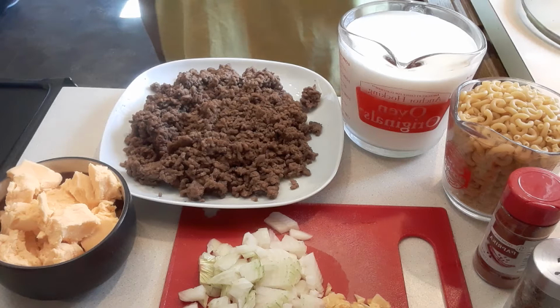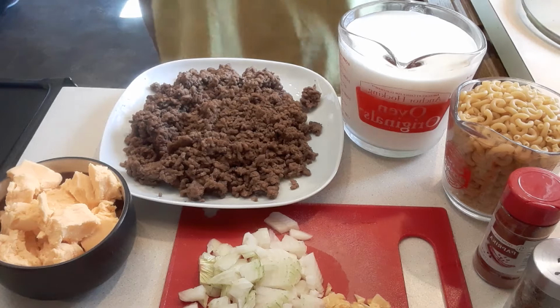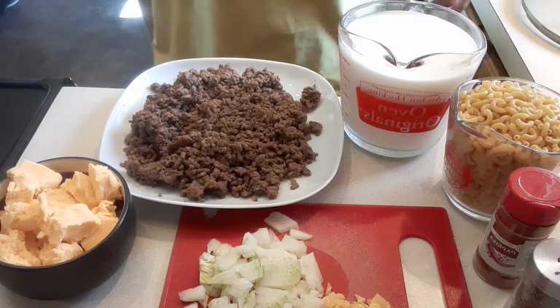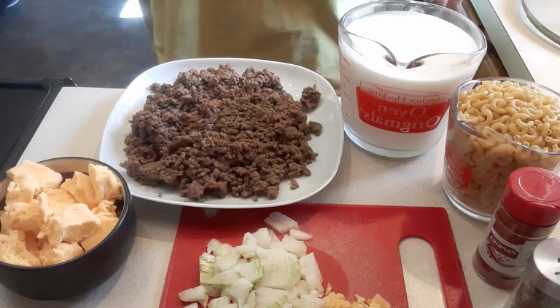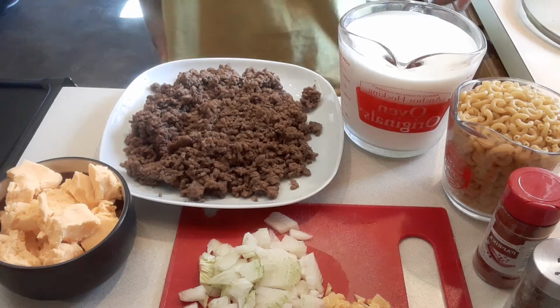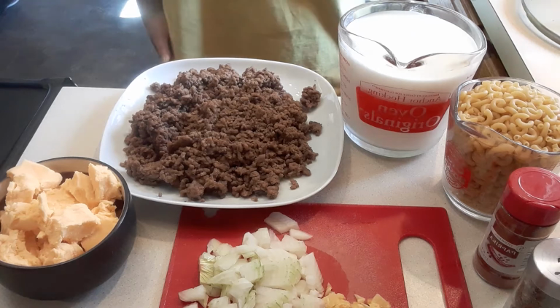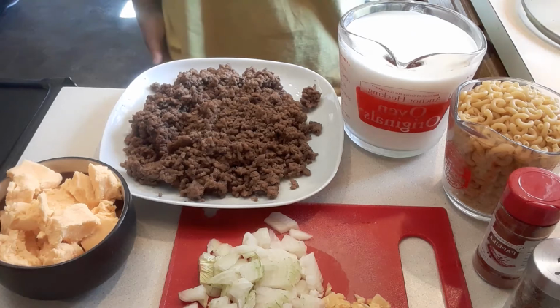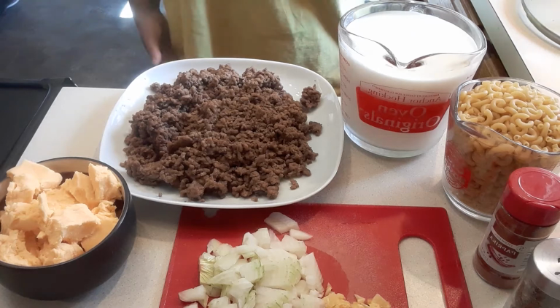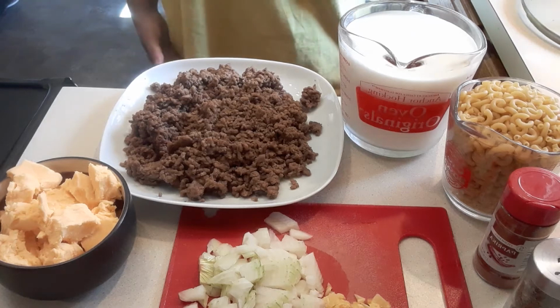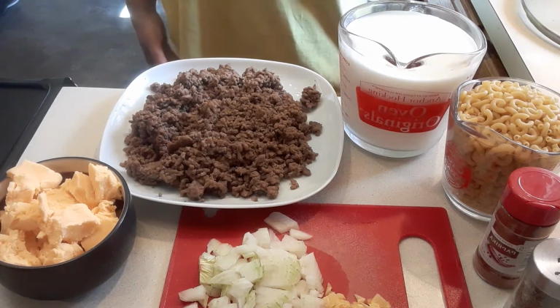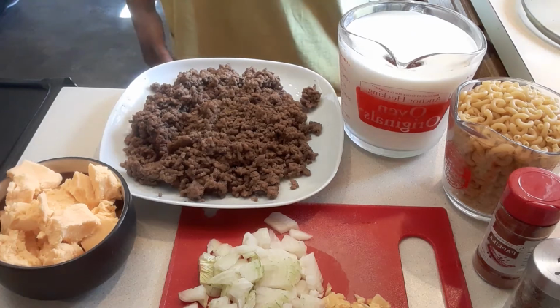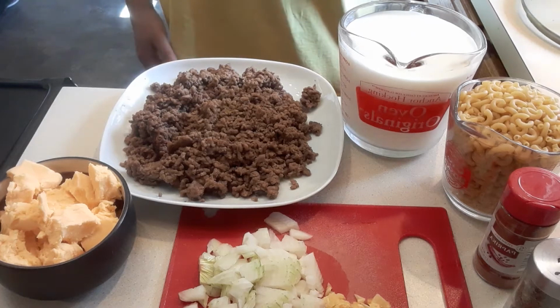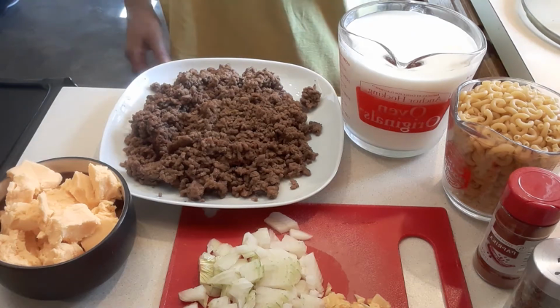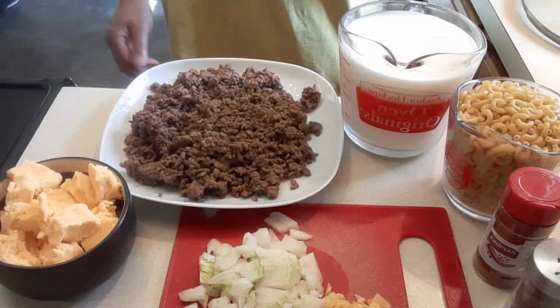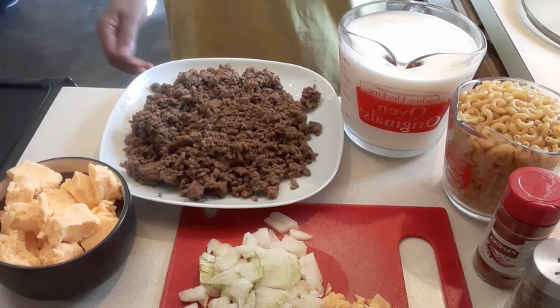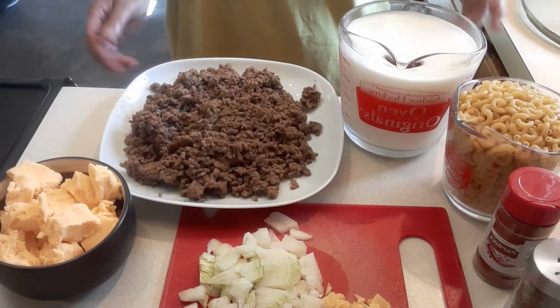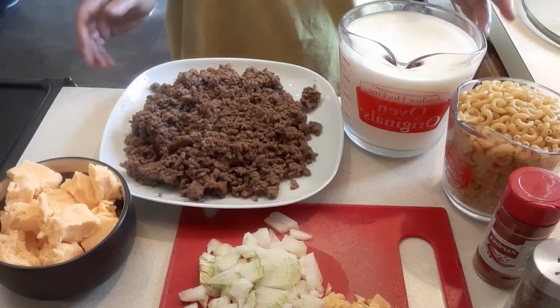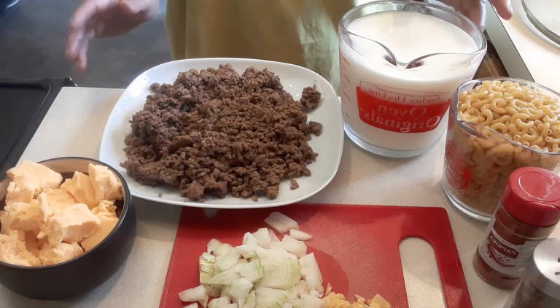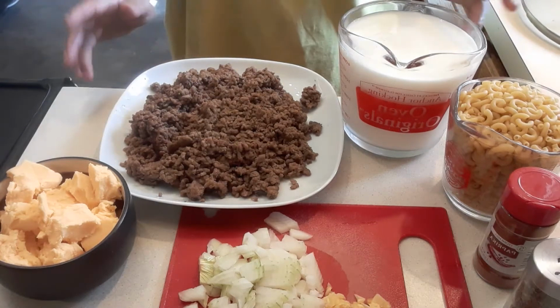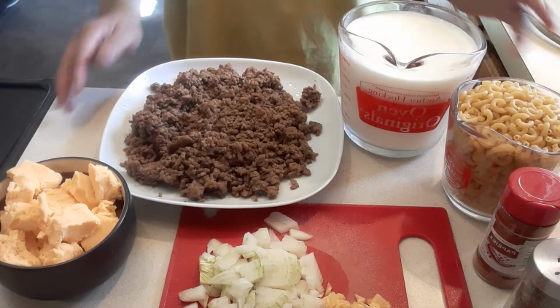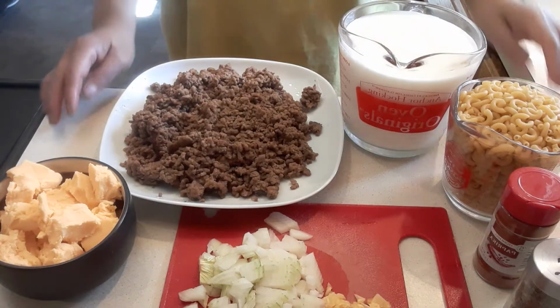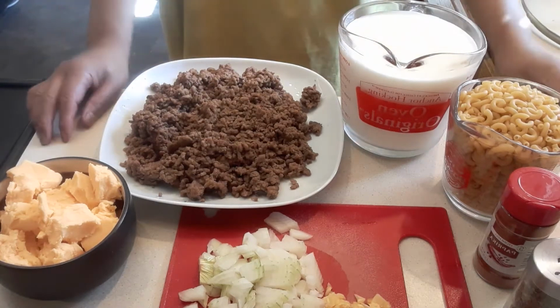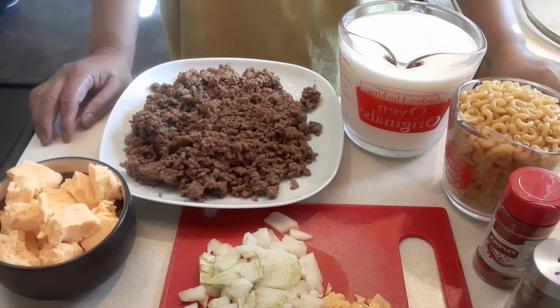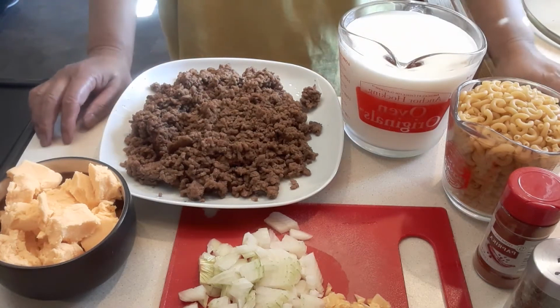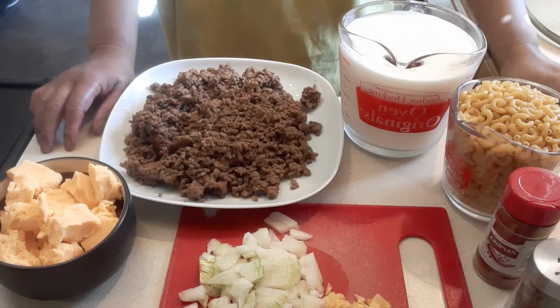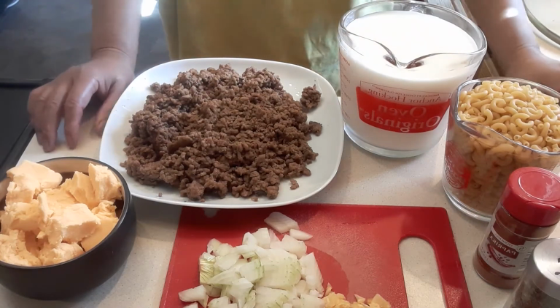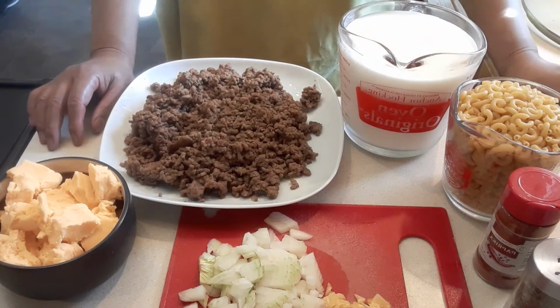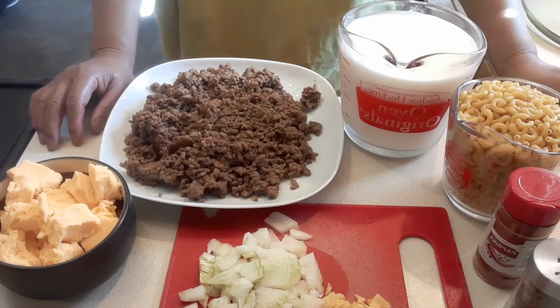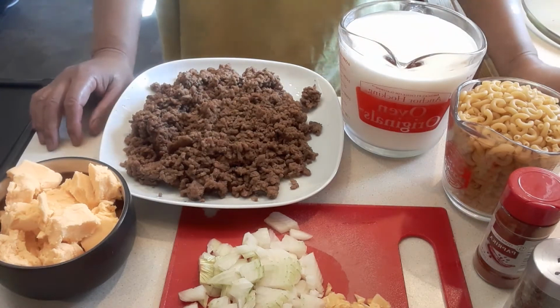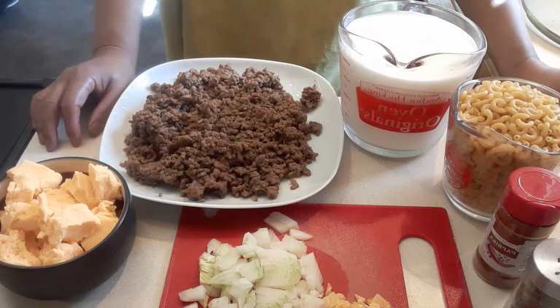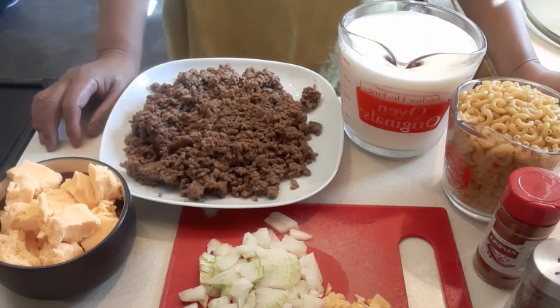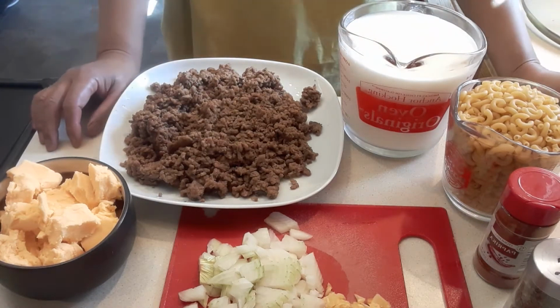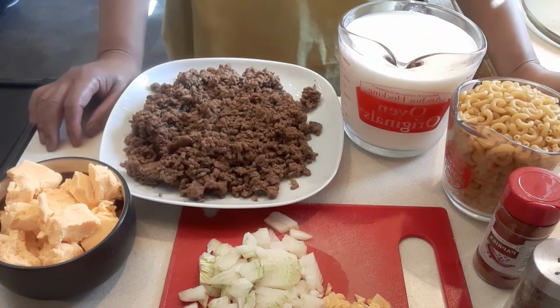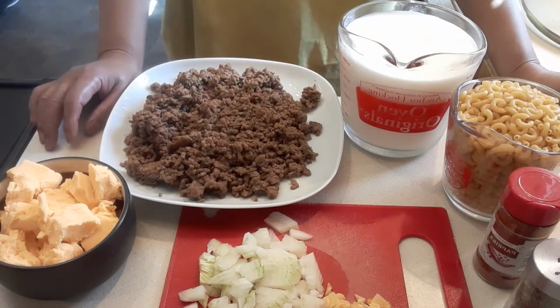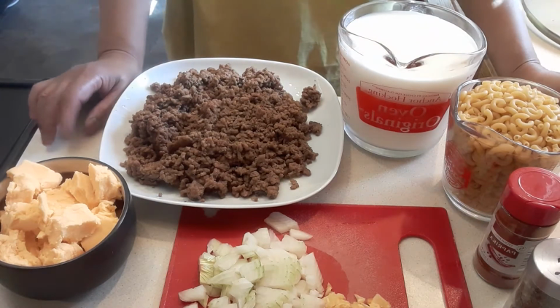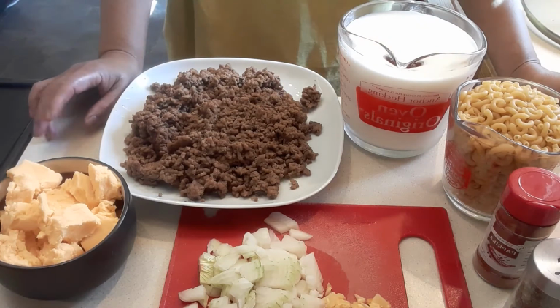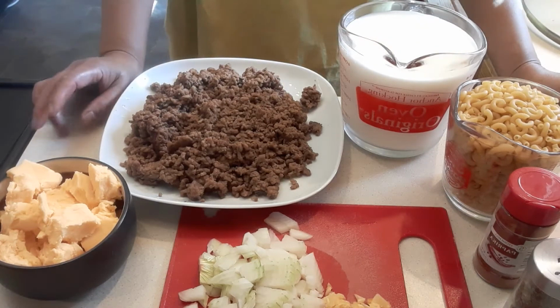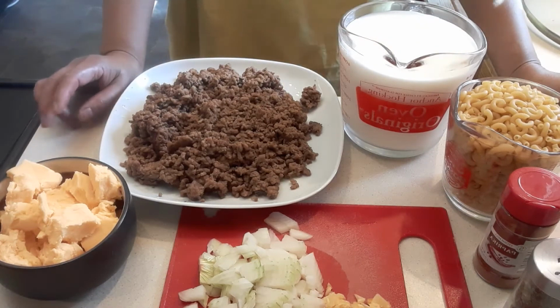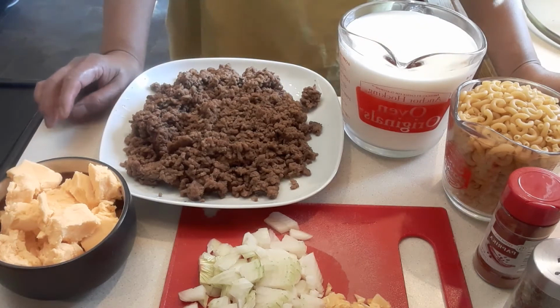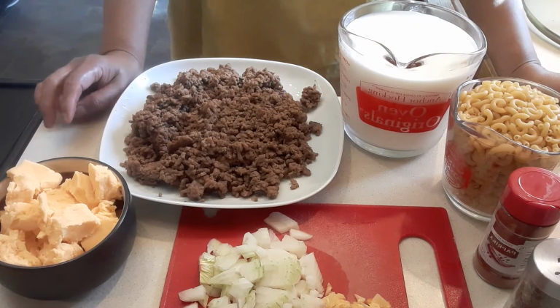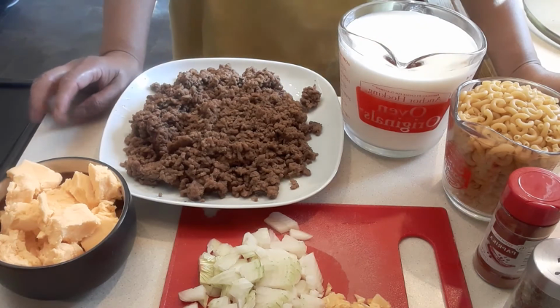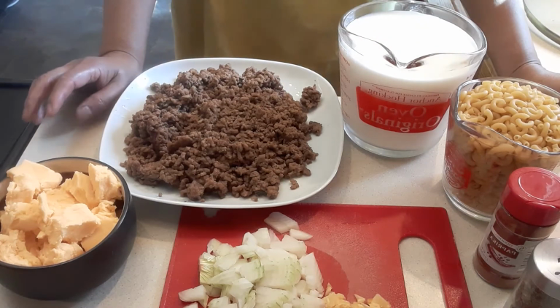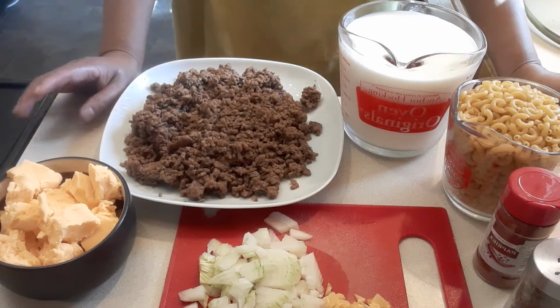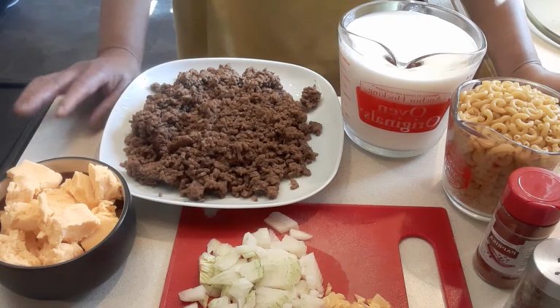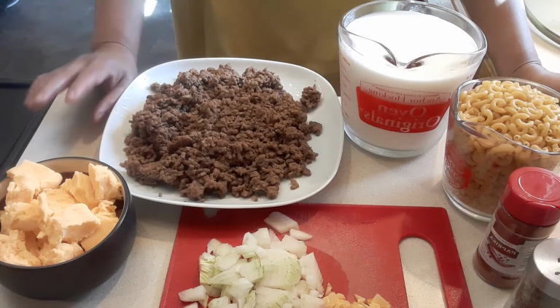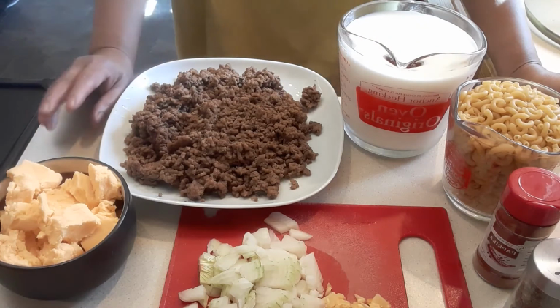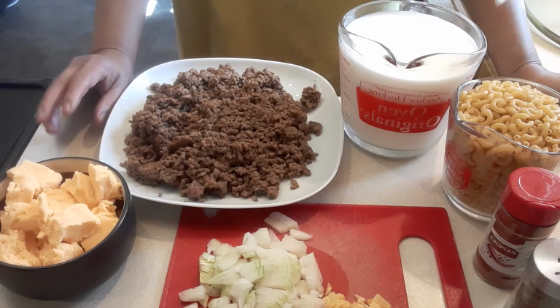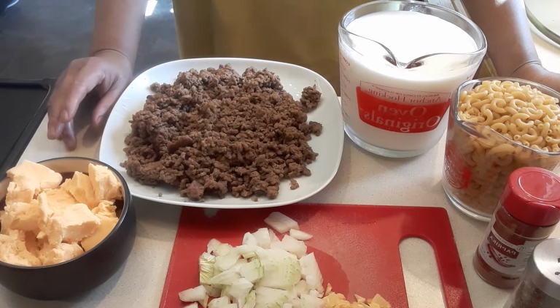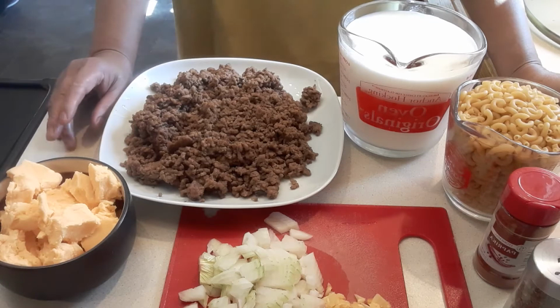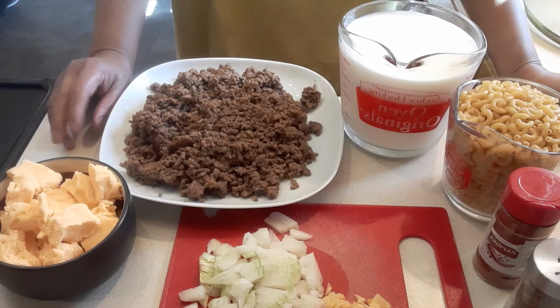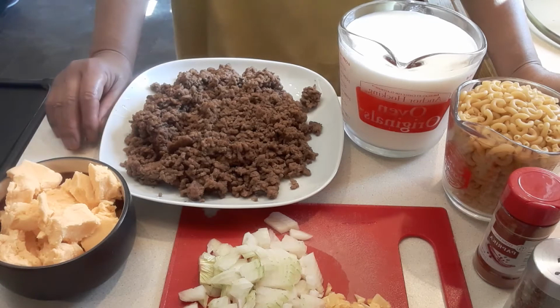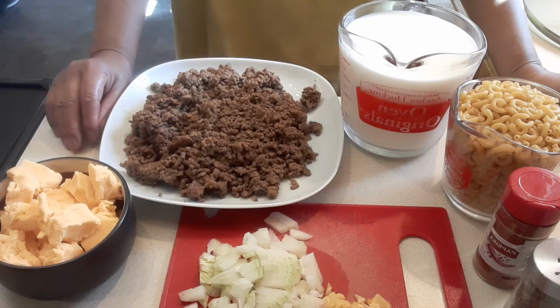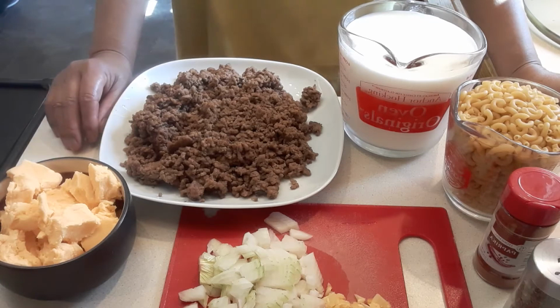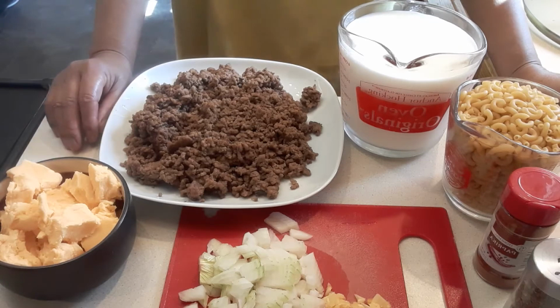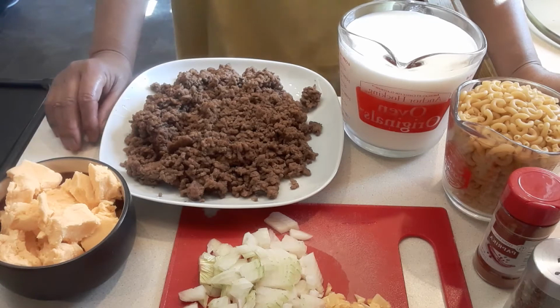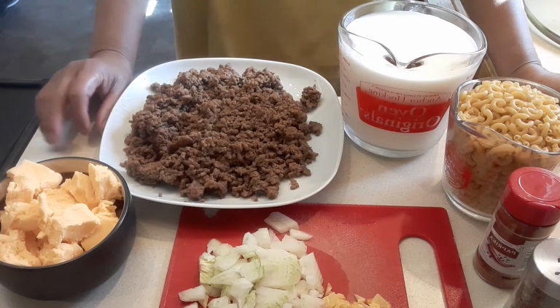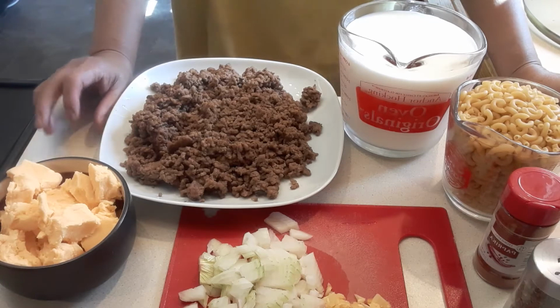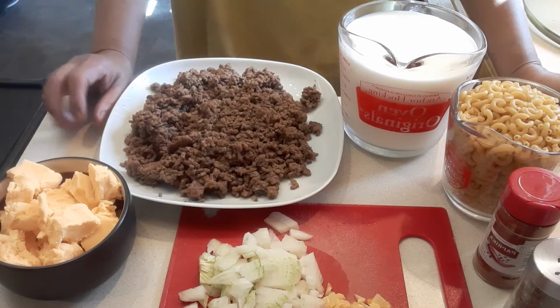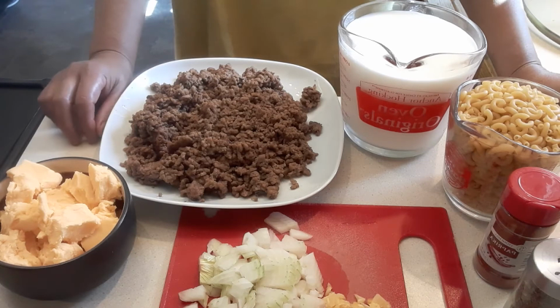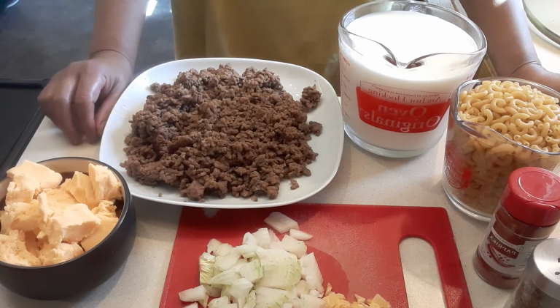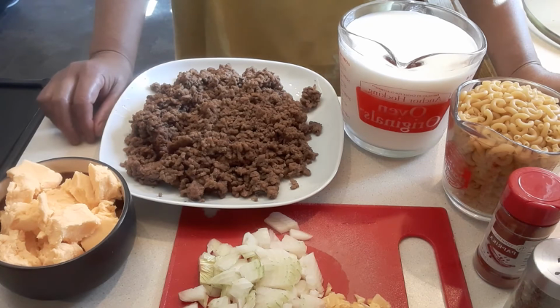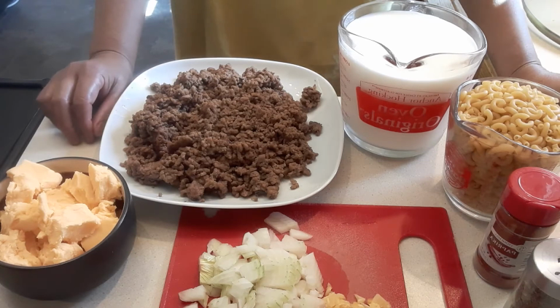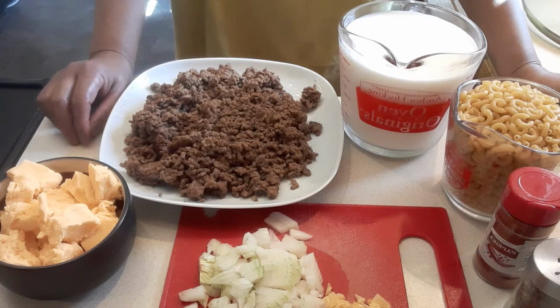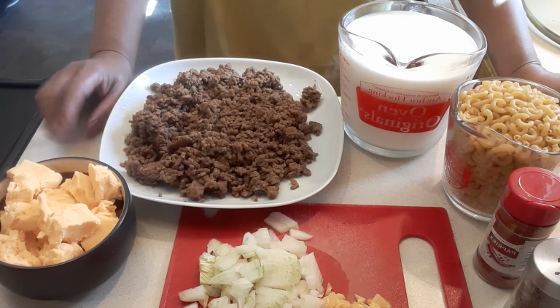Hey guys, welcome to my channel. Today we're going to make some hamburger helper that will be baked hamburger helper.